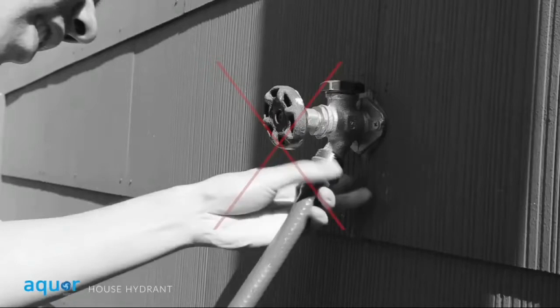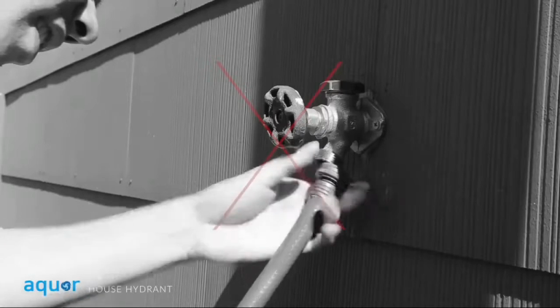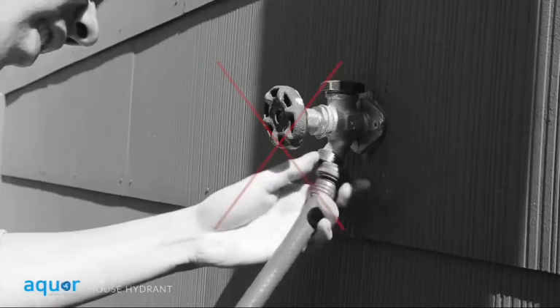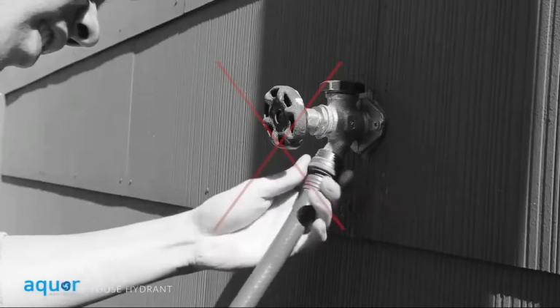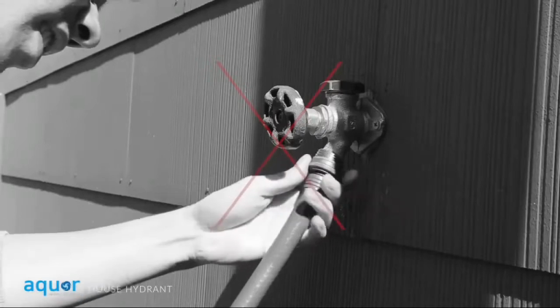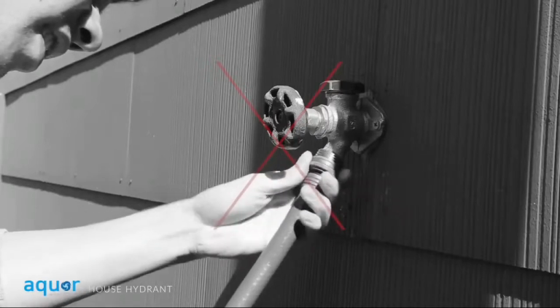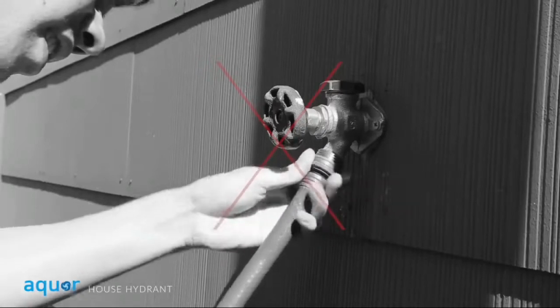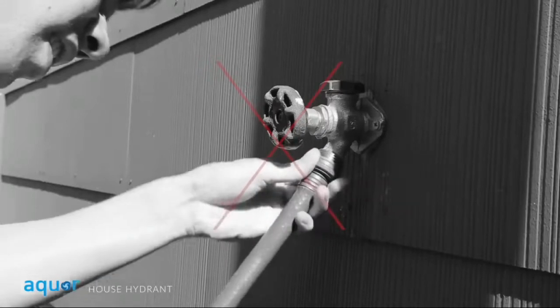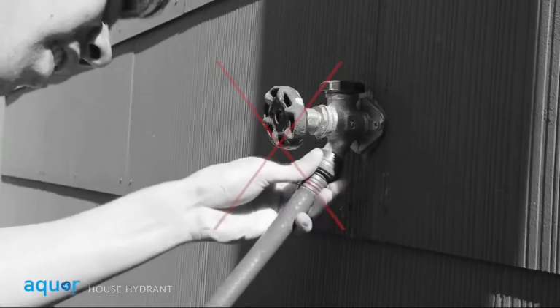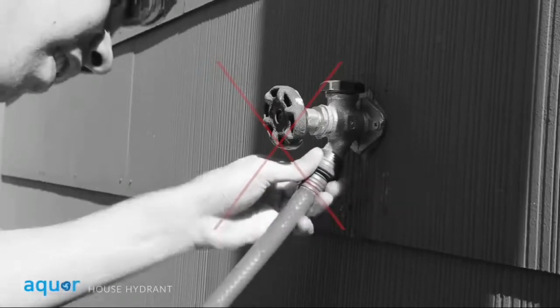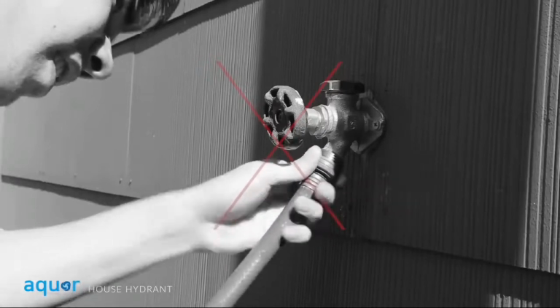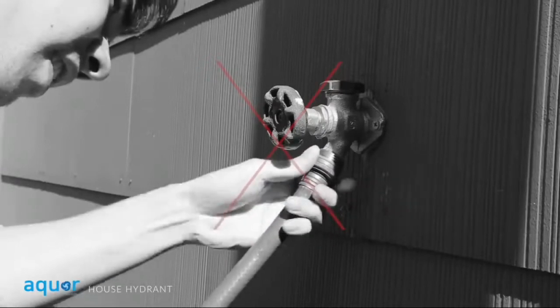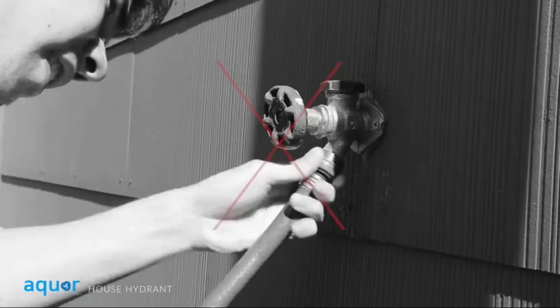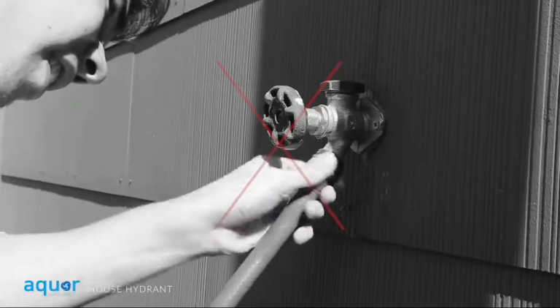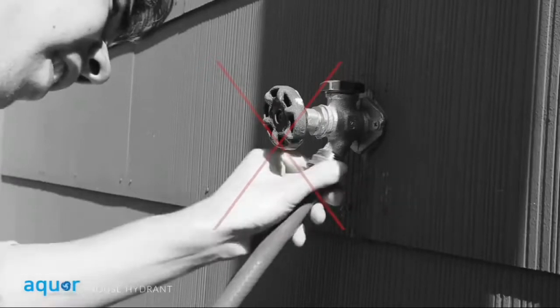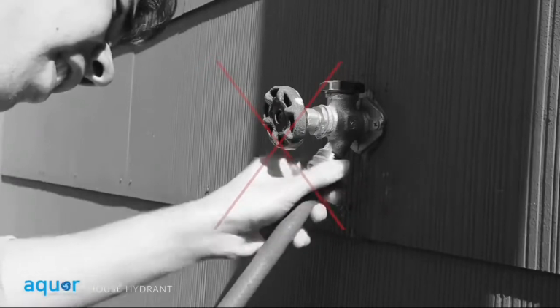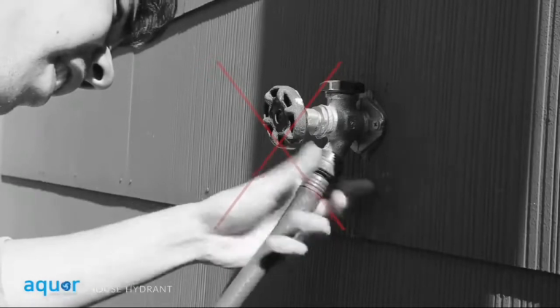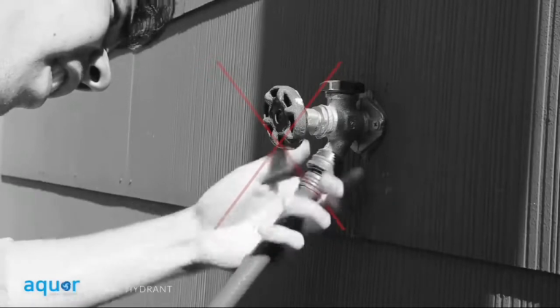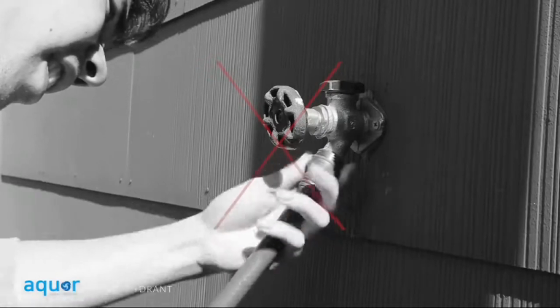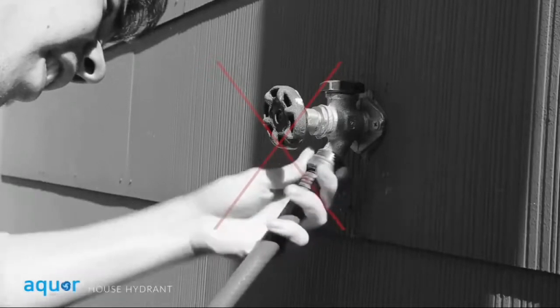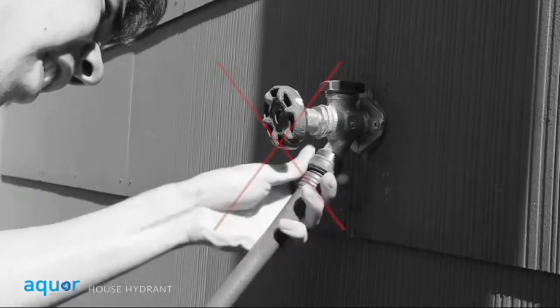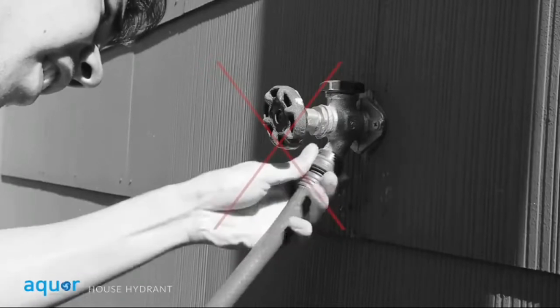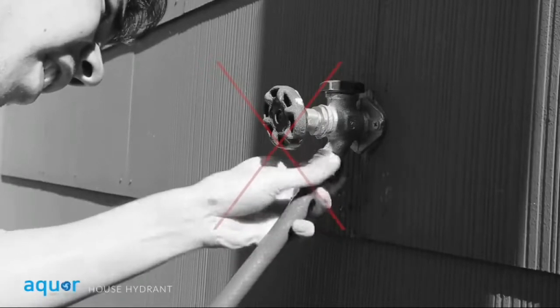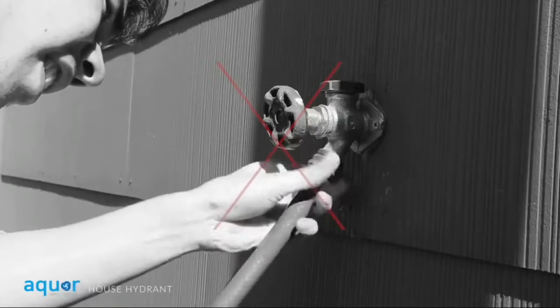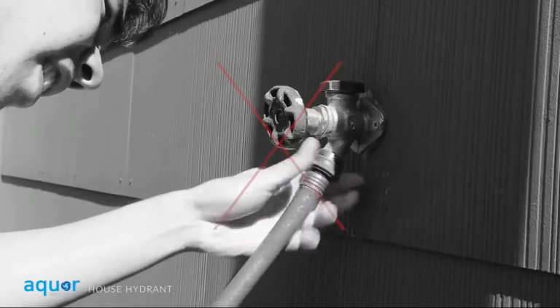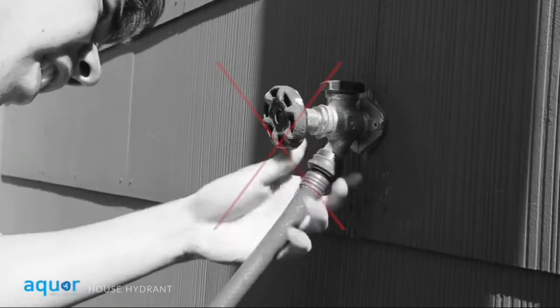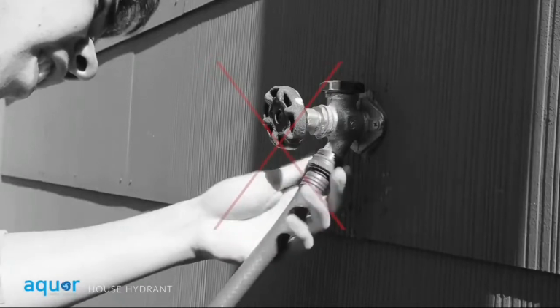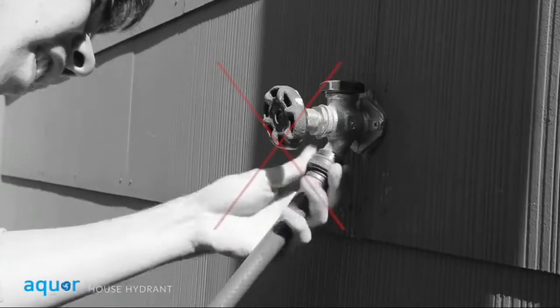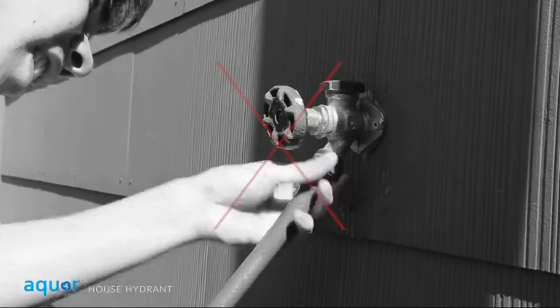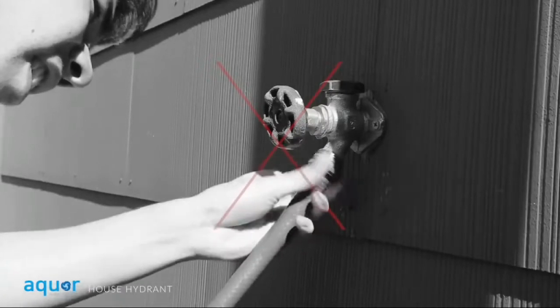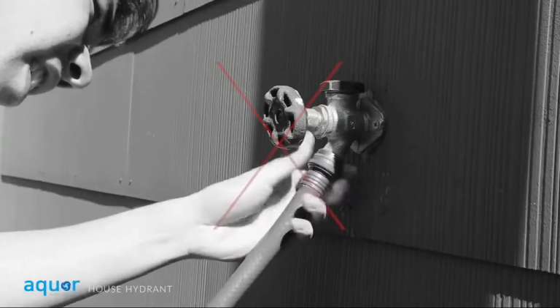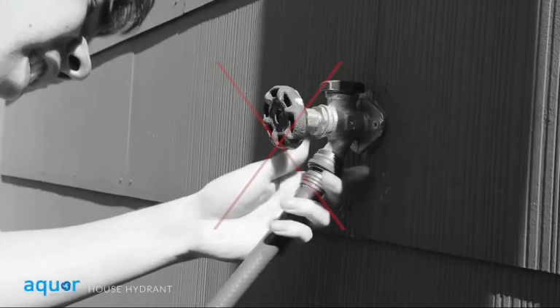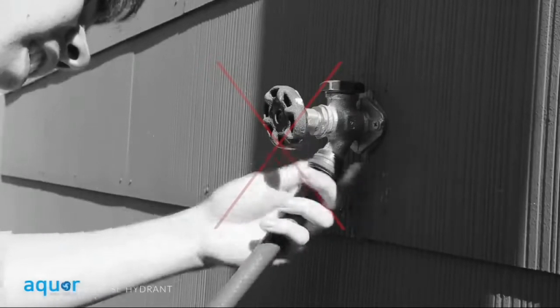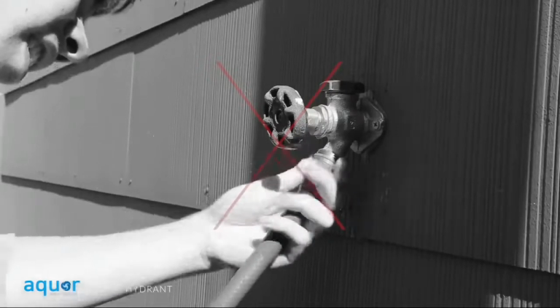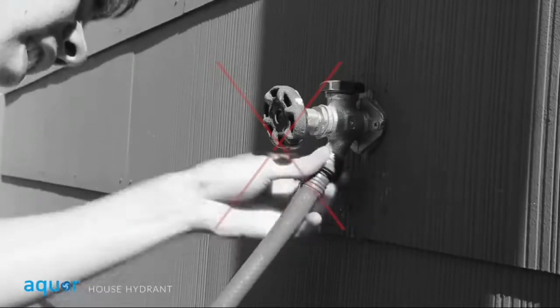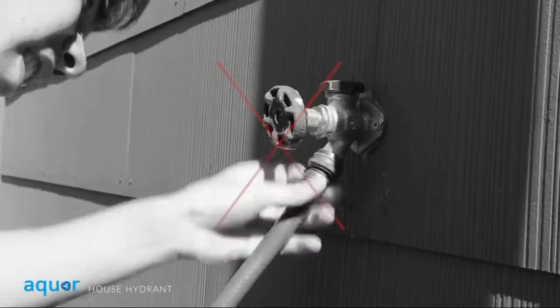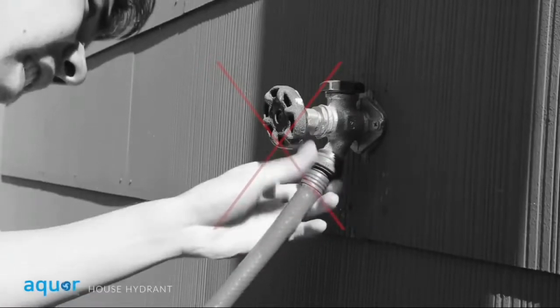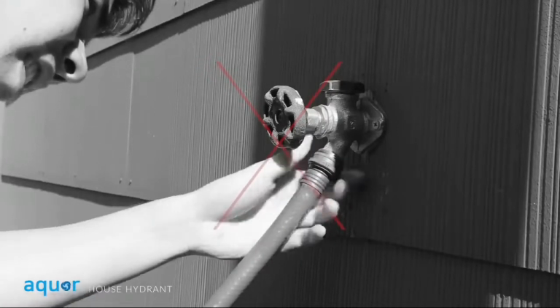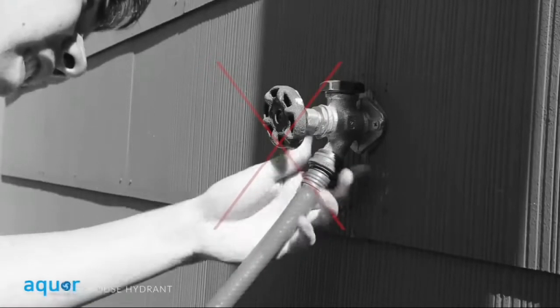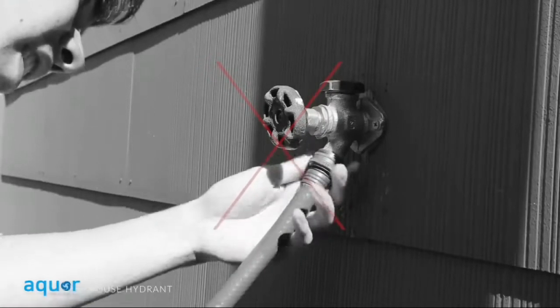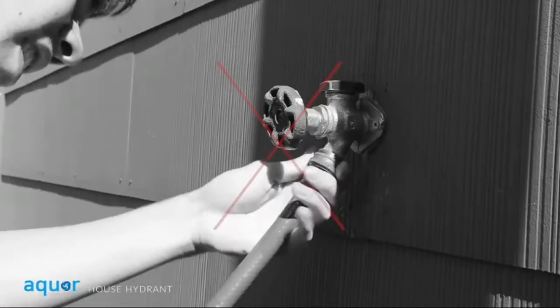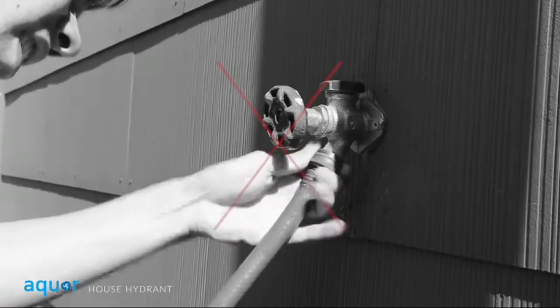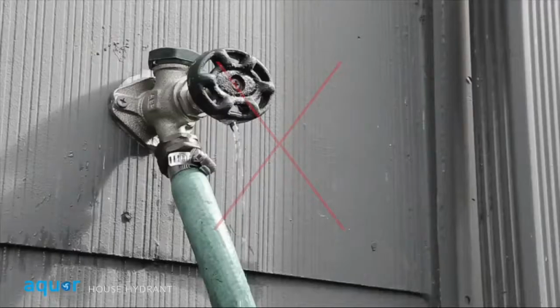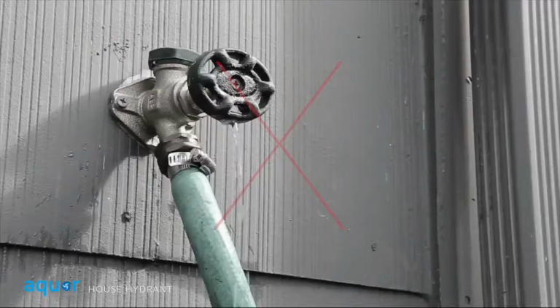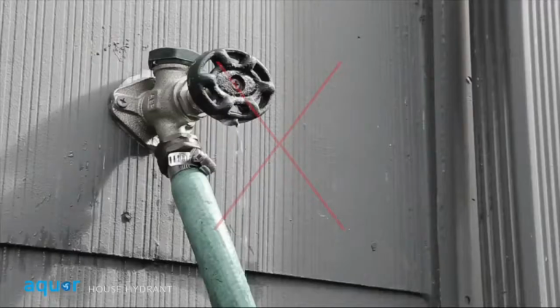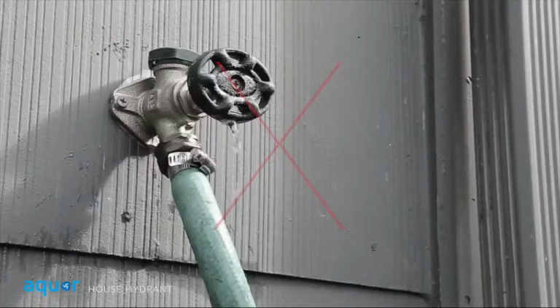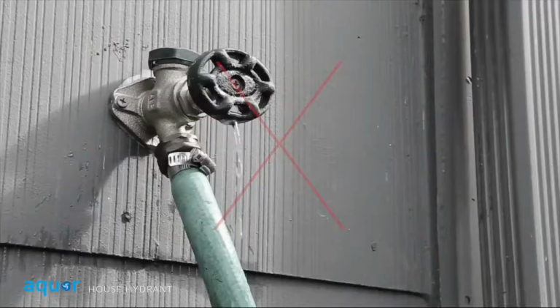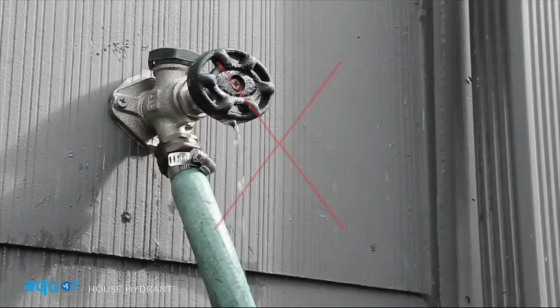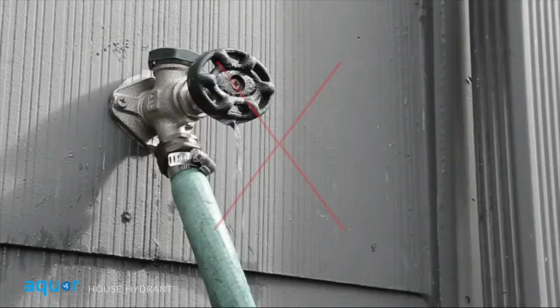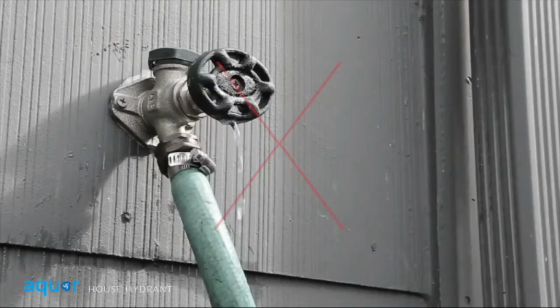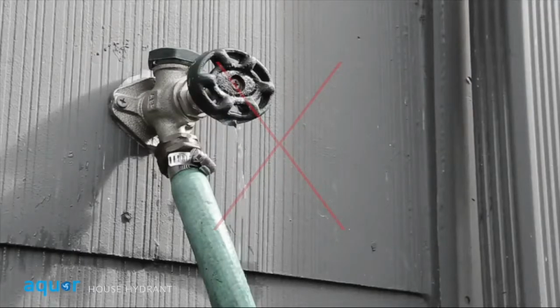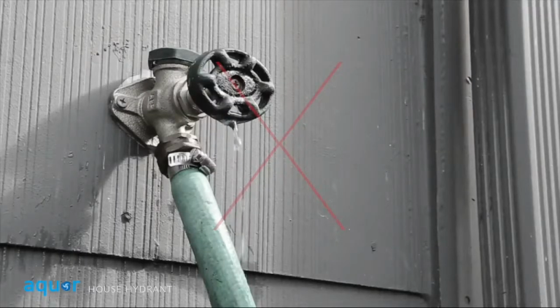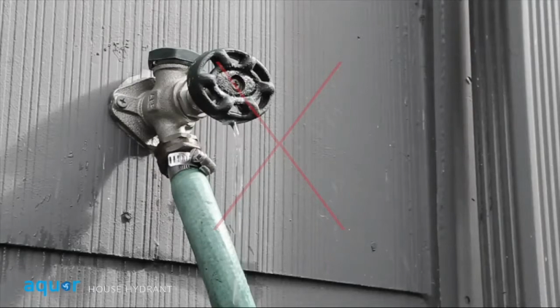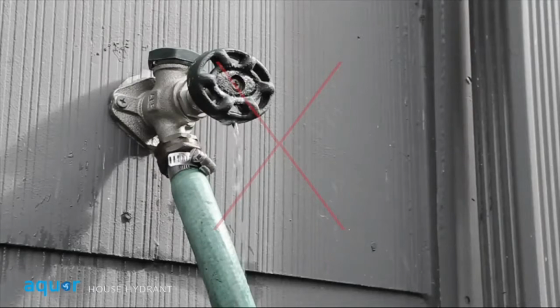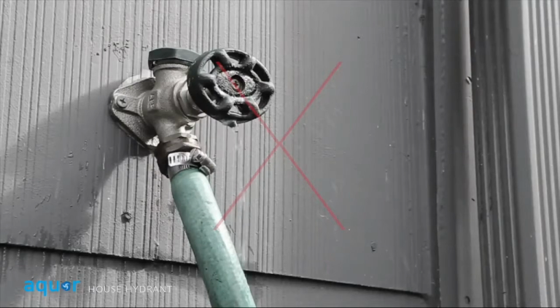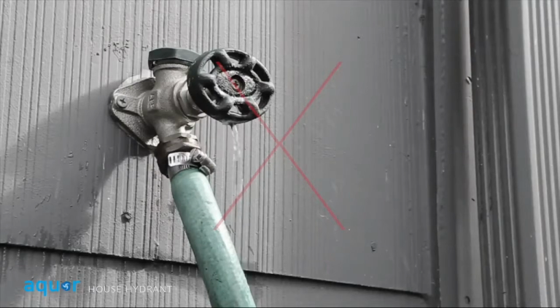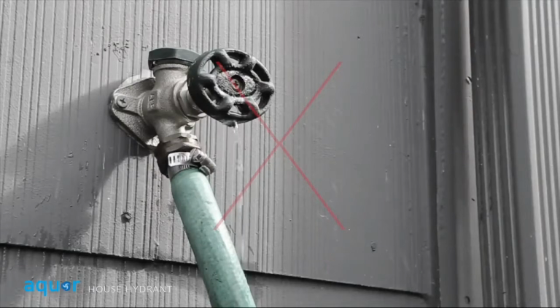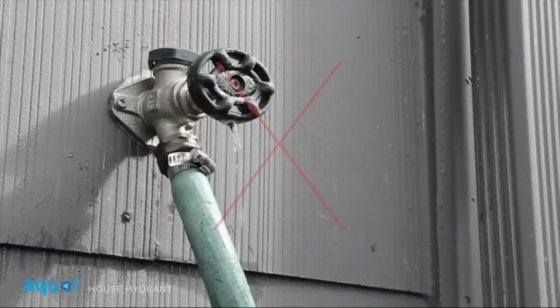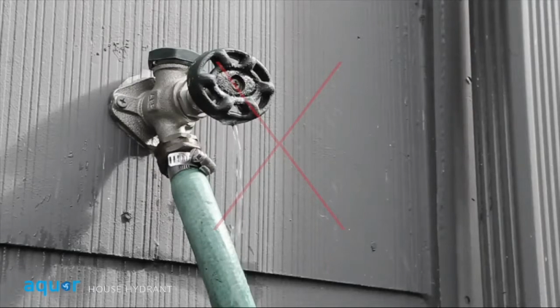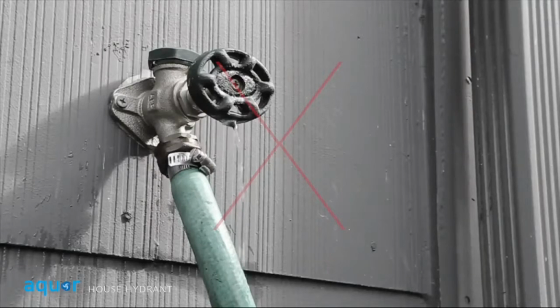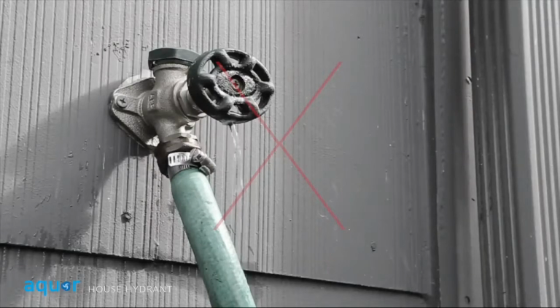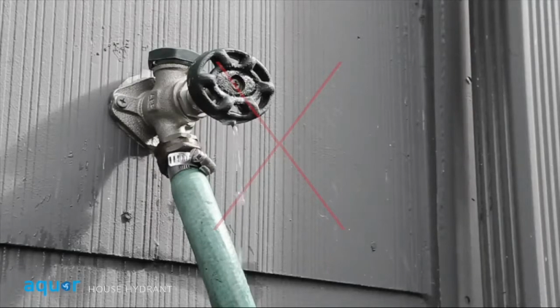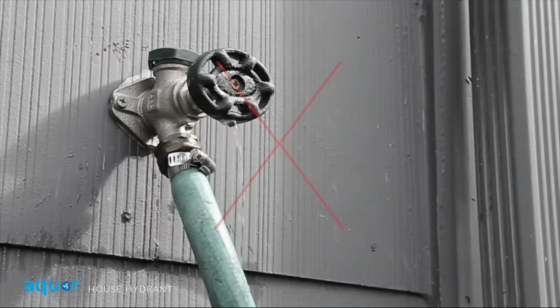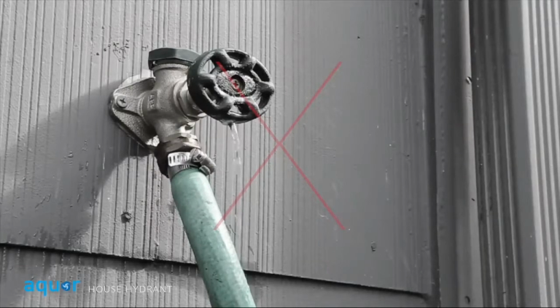Forget the hassle of brass spigots. You'll never have to thread on your garden hose or deal with leaks and drips again.